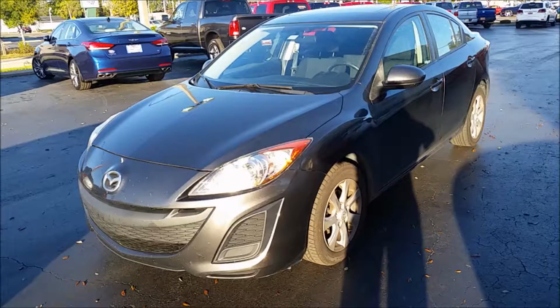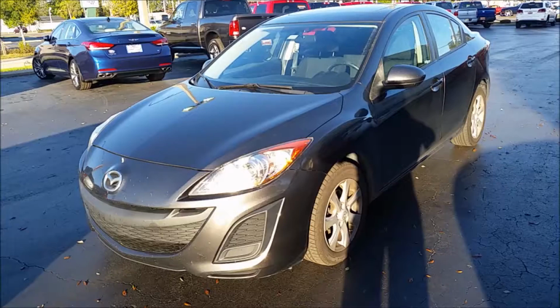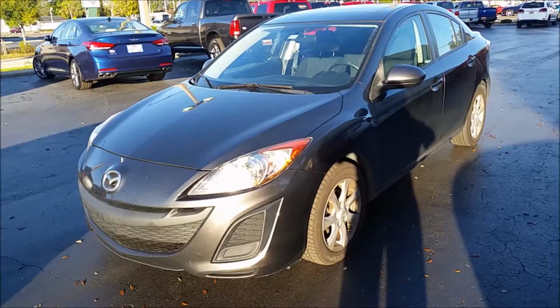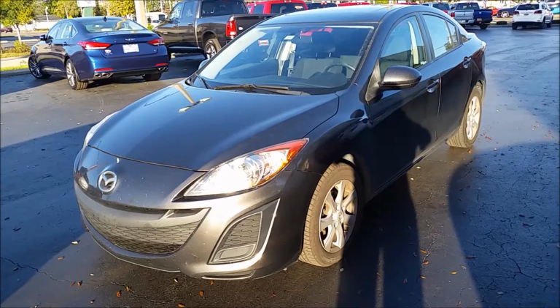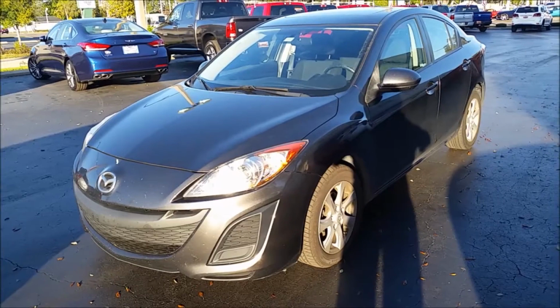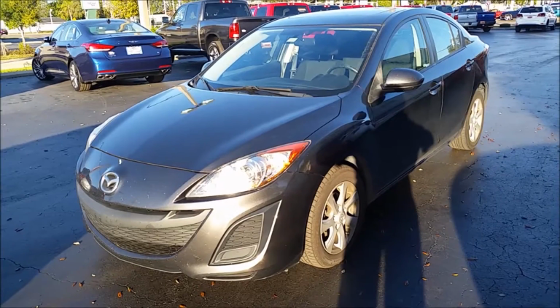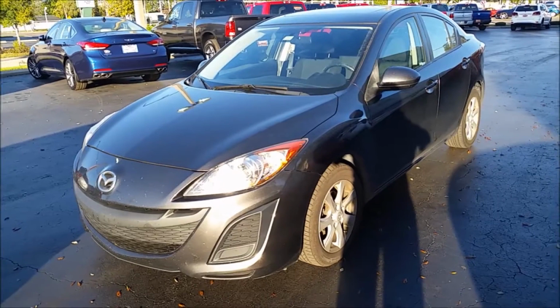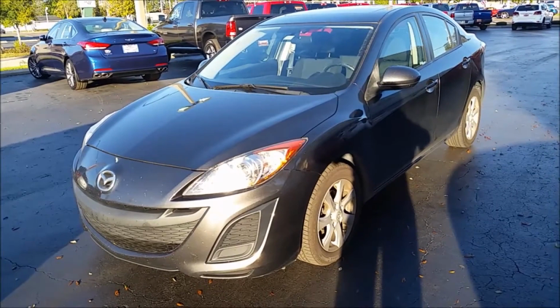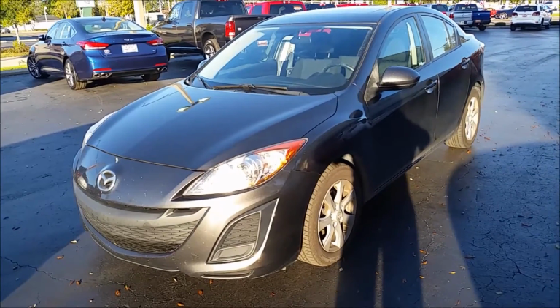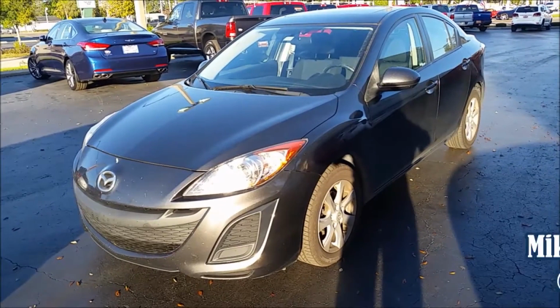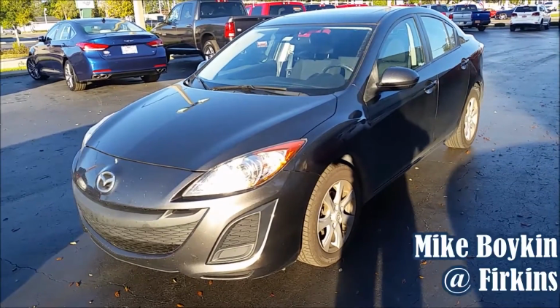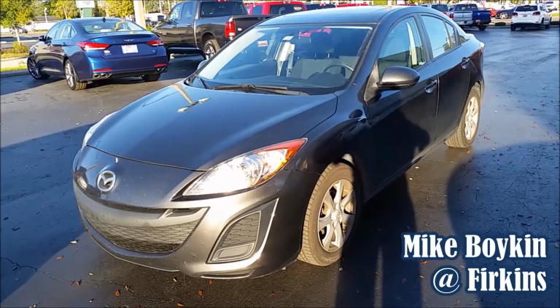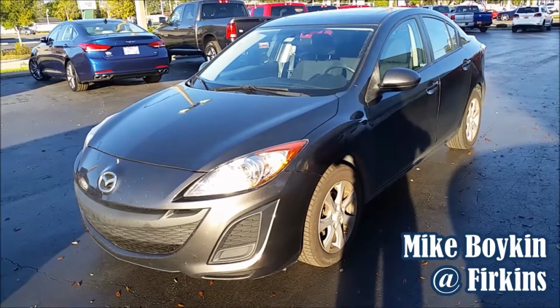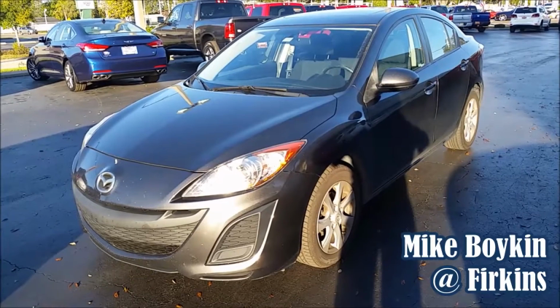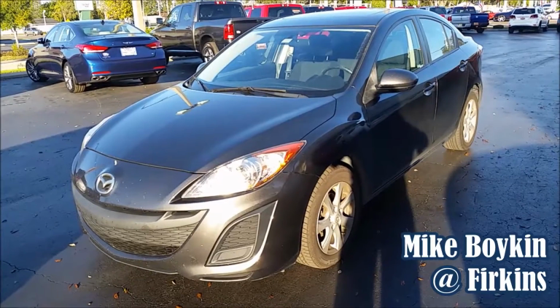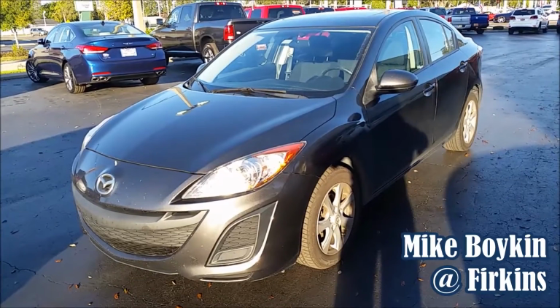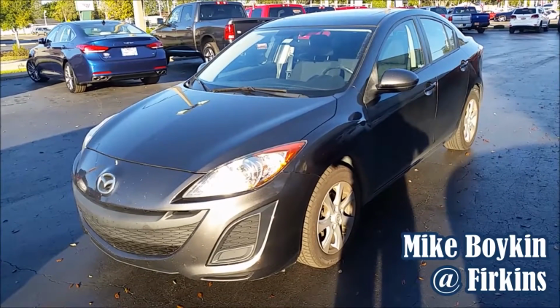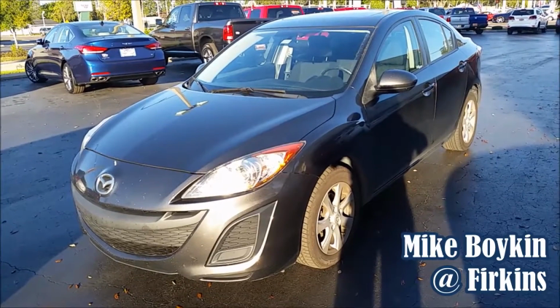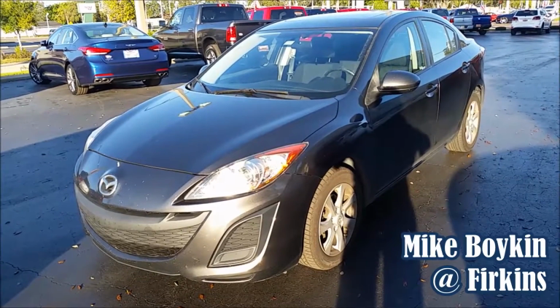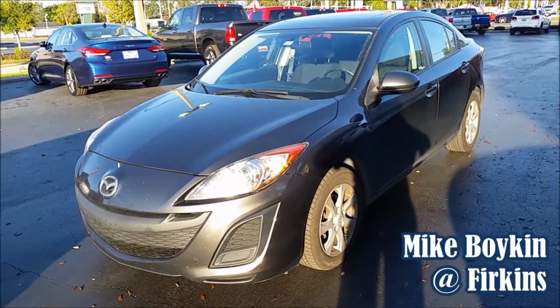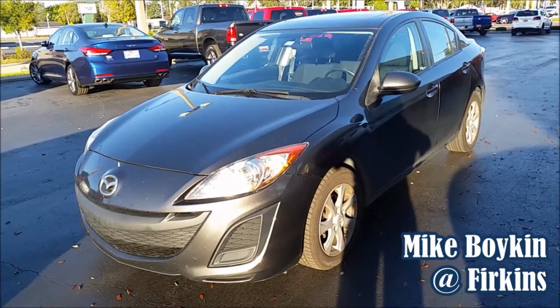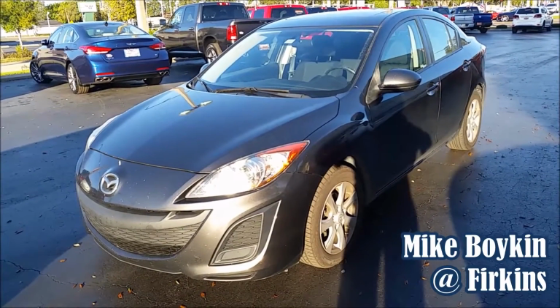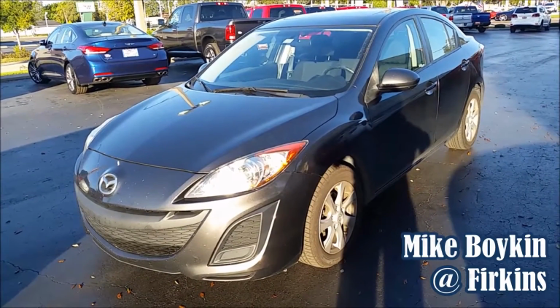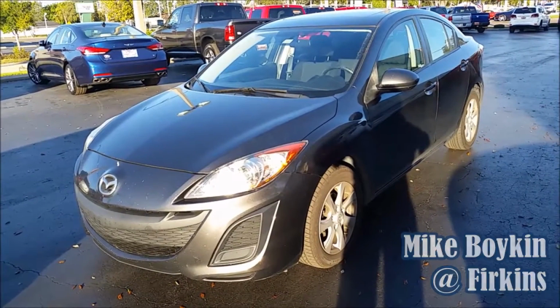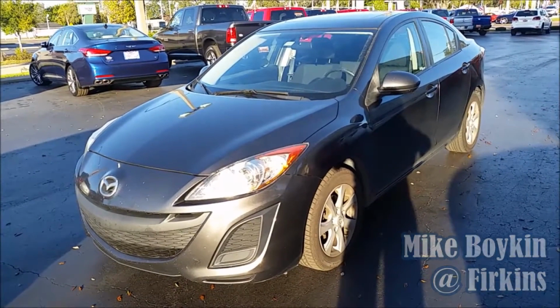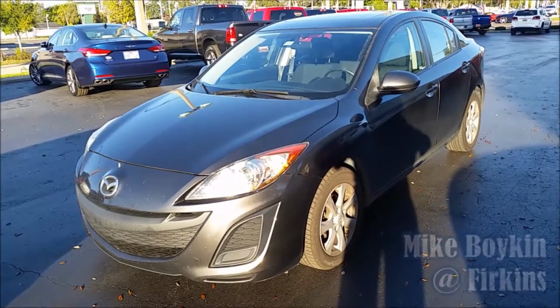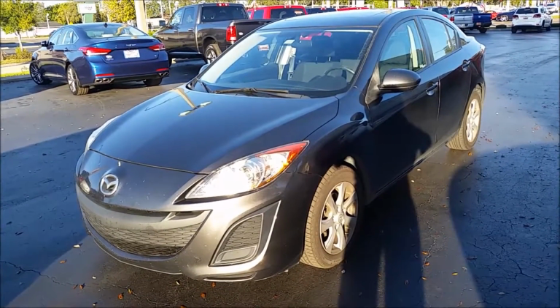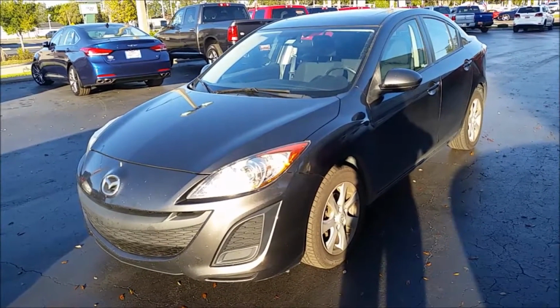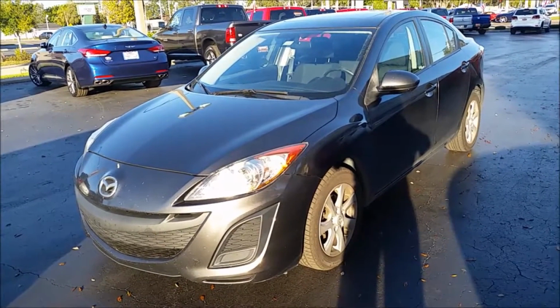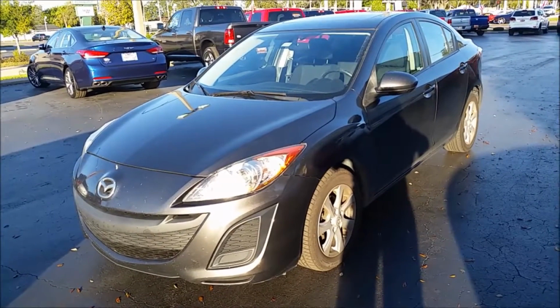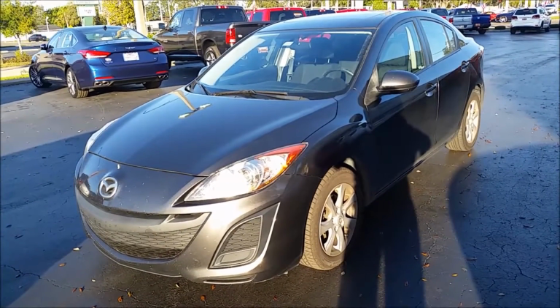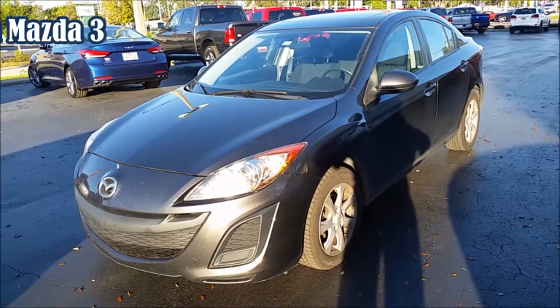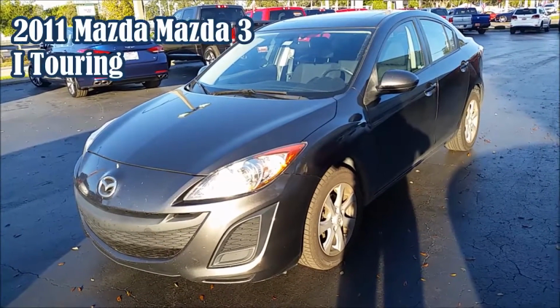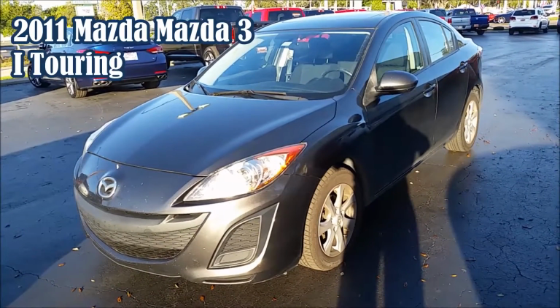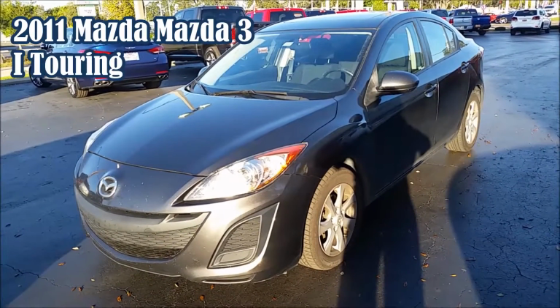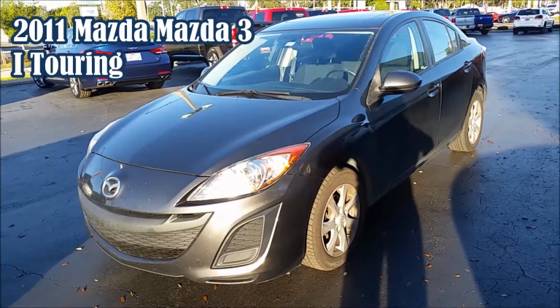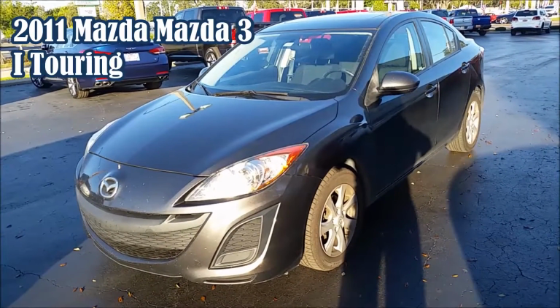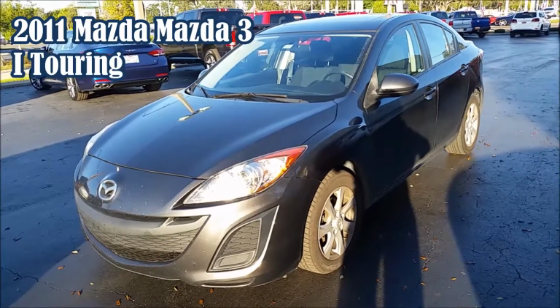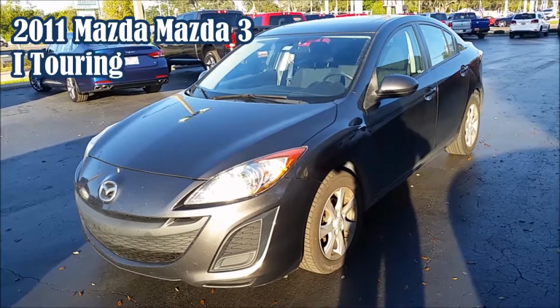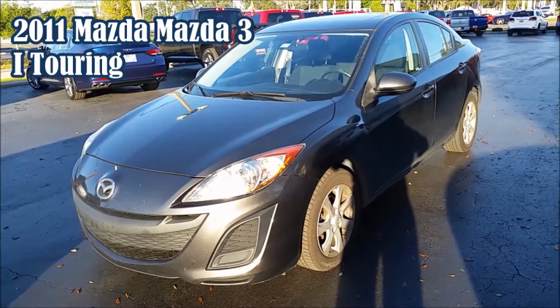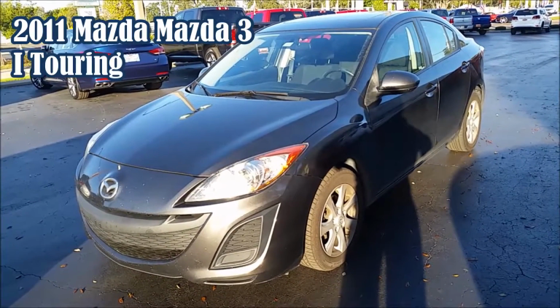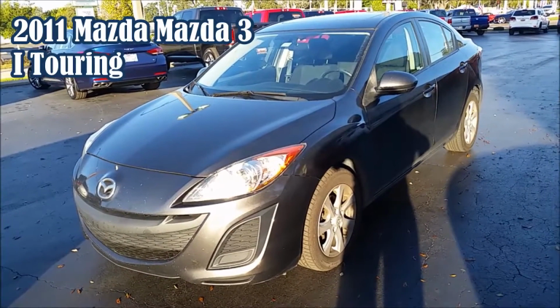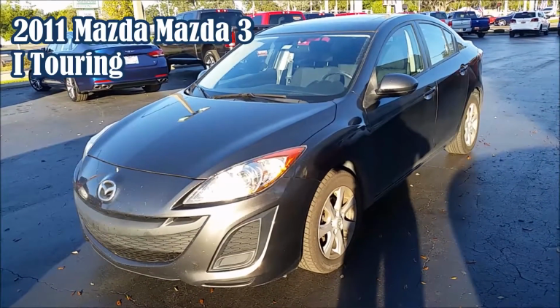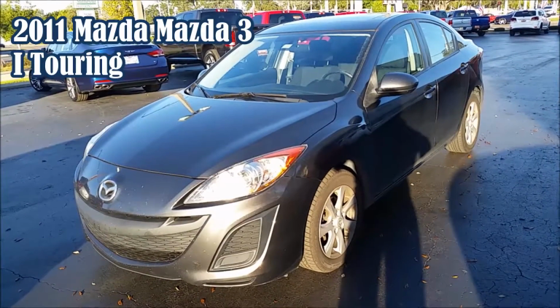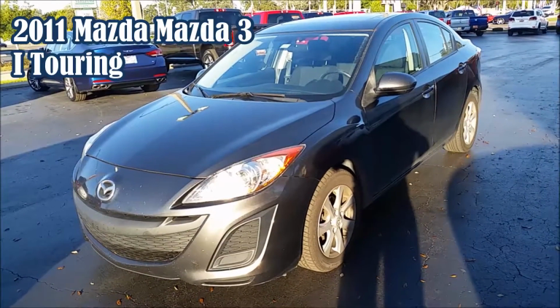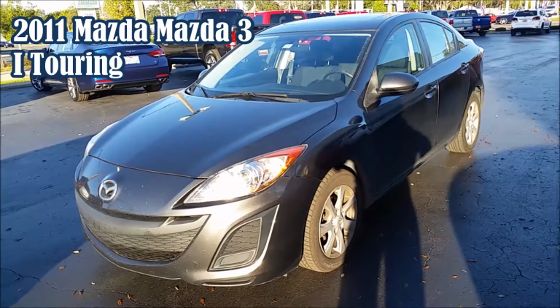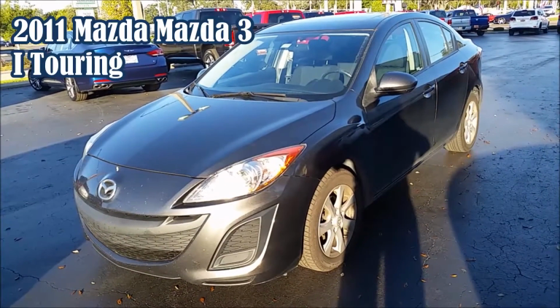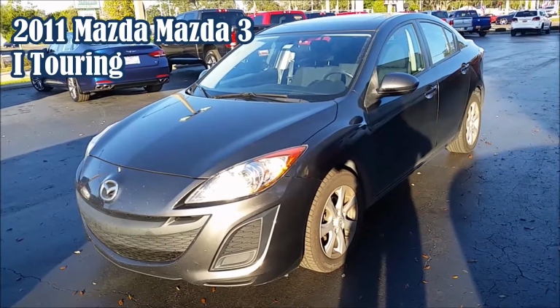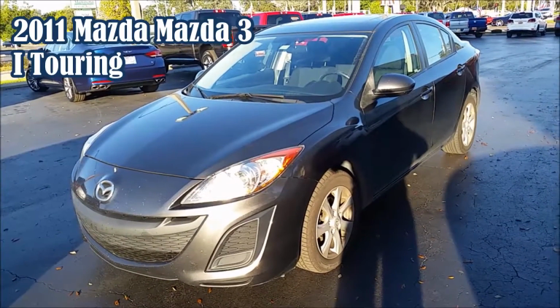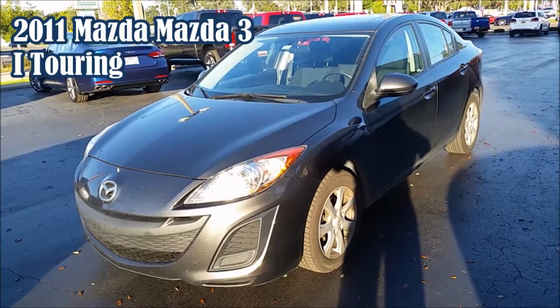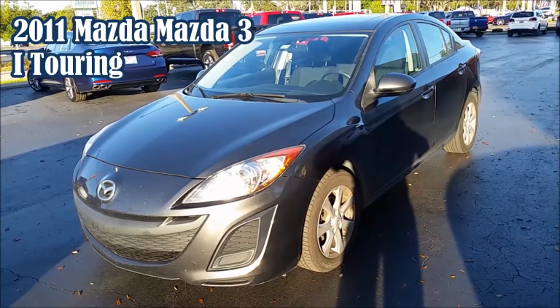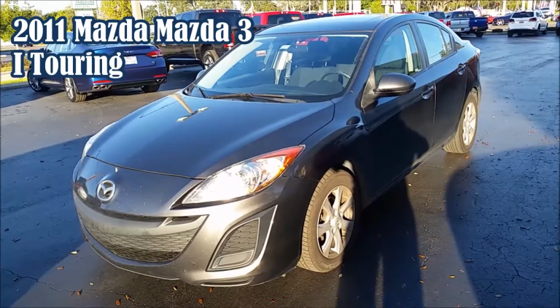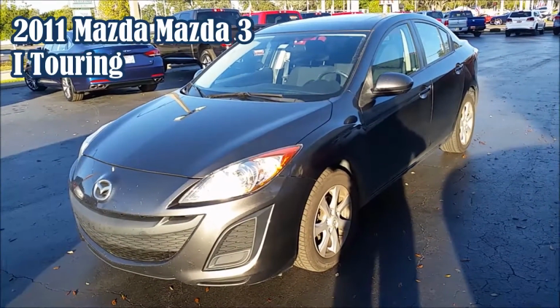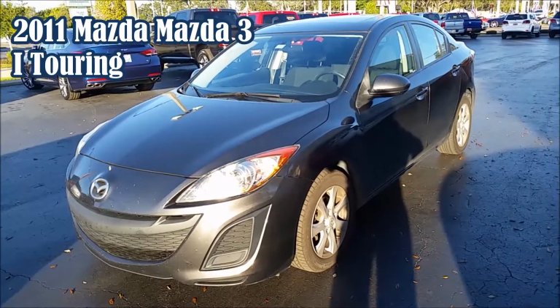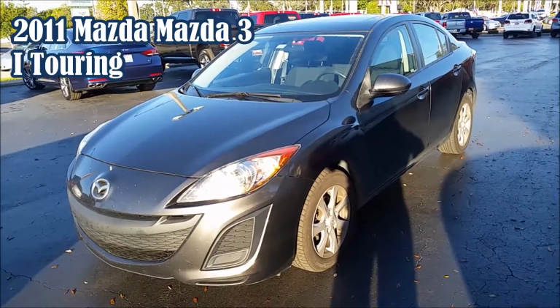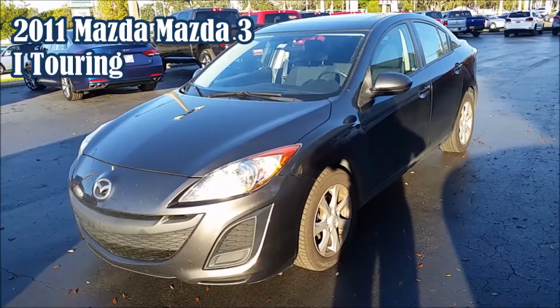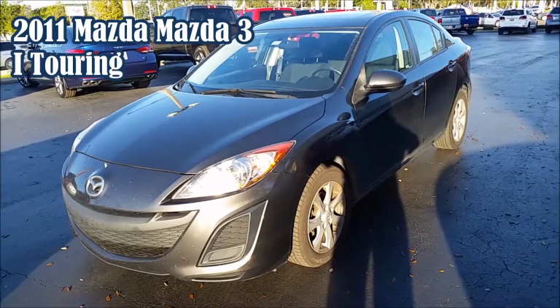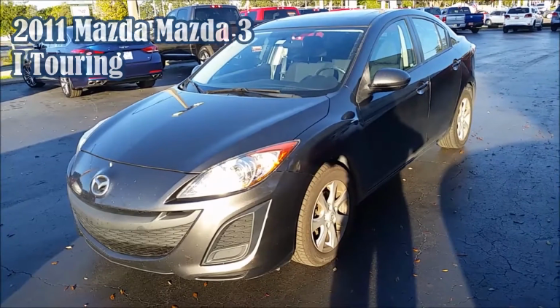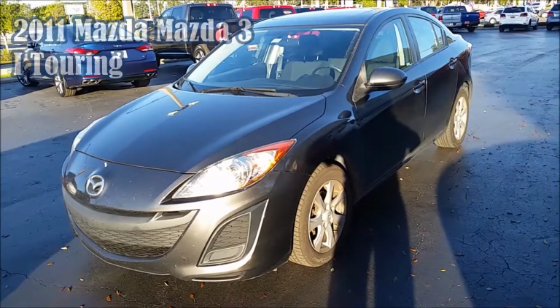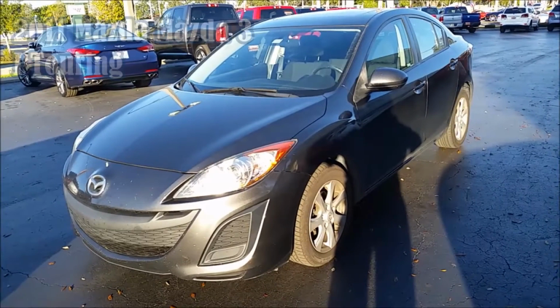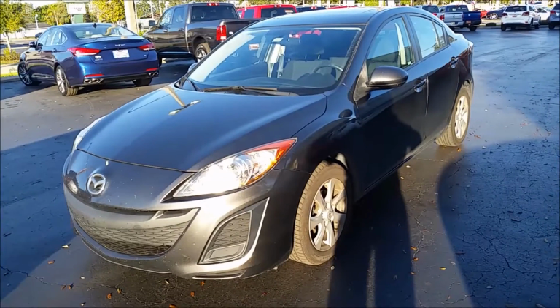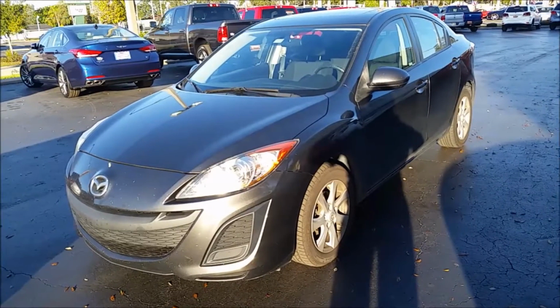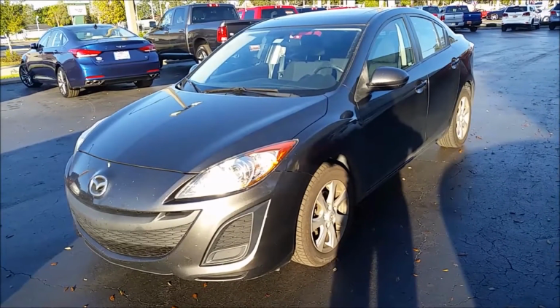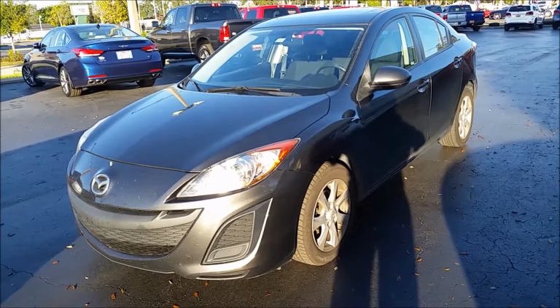Hi everybody, Mike Boykin with Firkins here today to show you this 2011 Mazda Mazda 3i Touring I just took in trade.